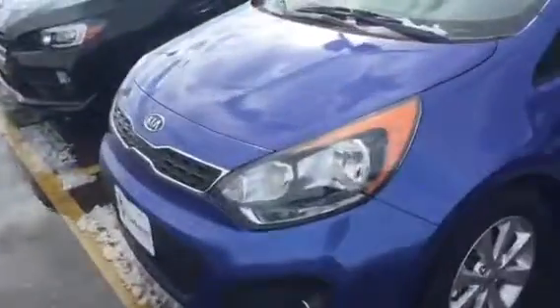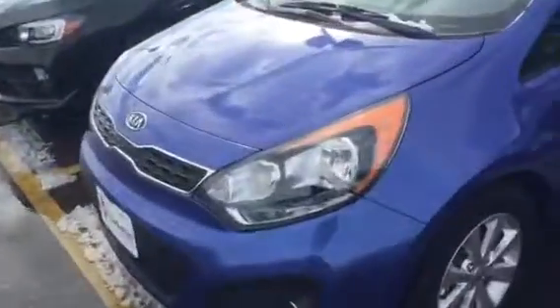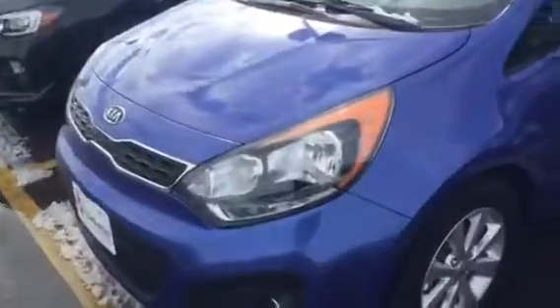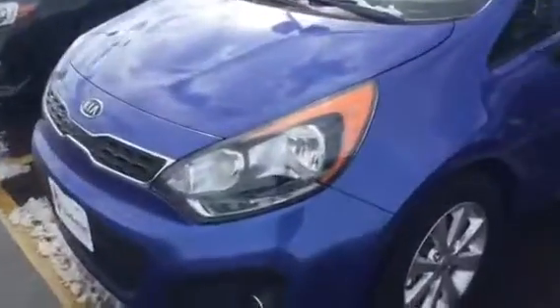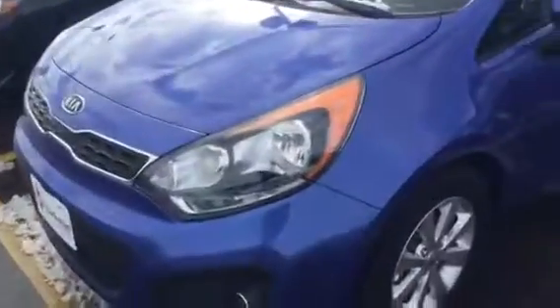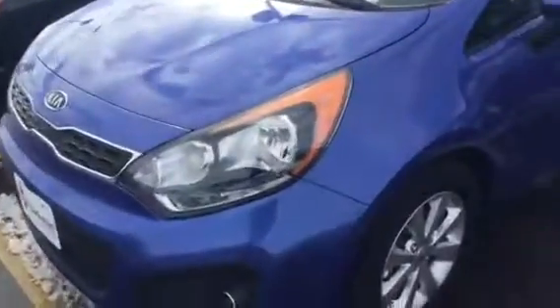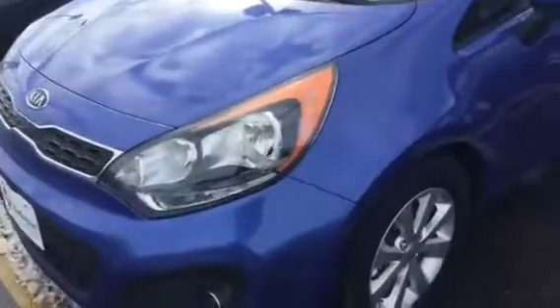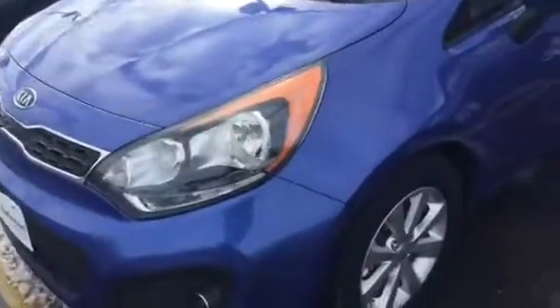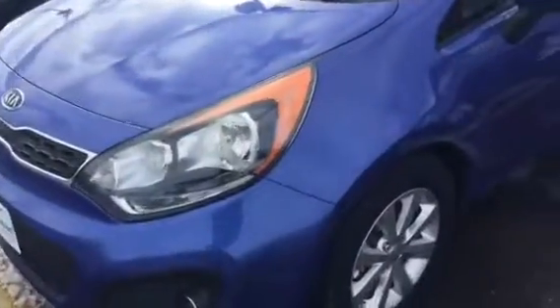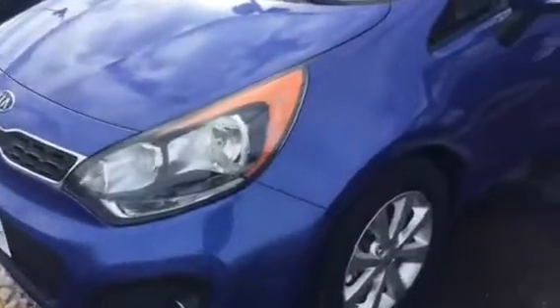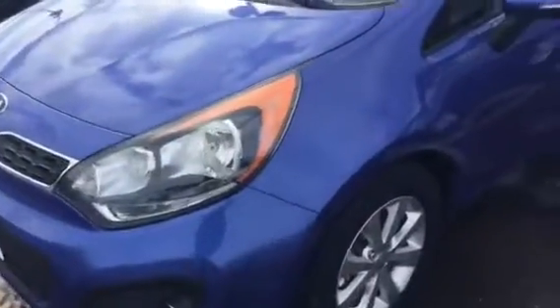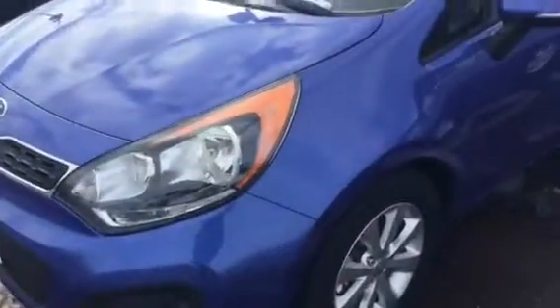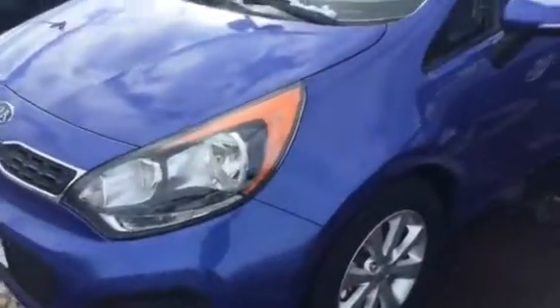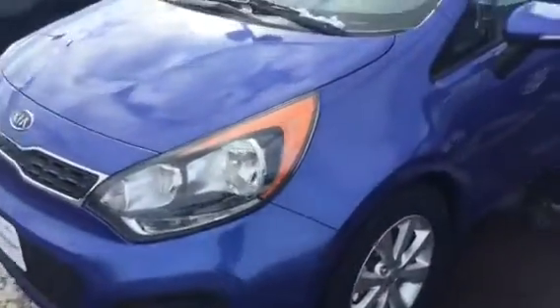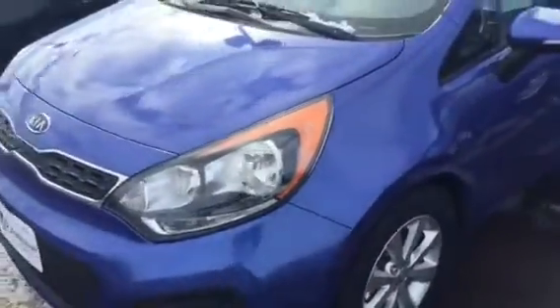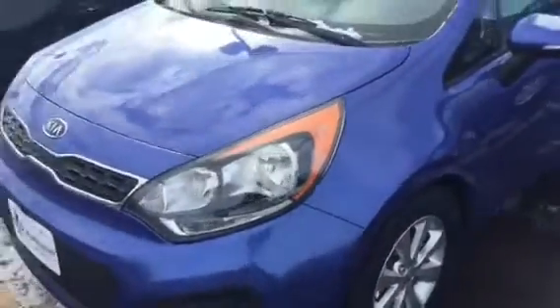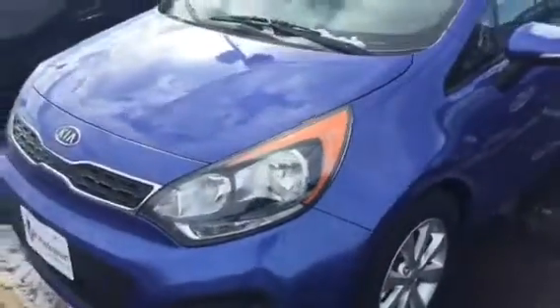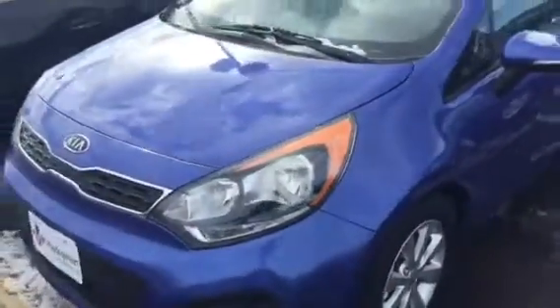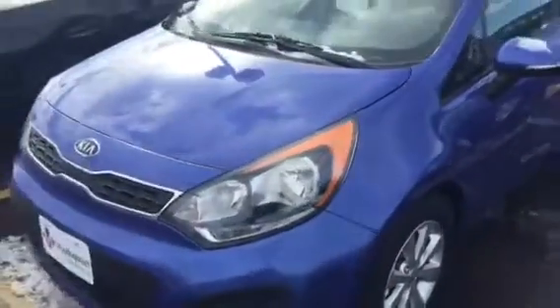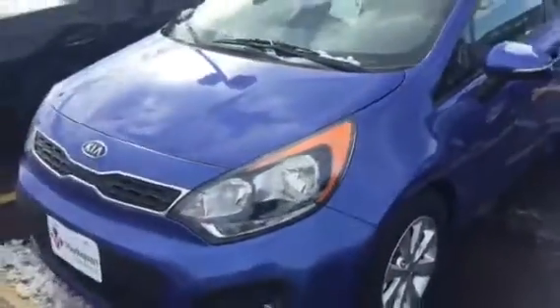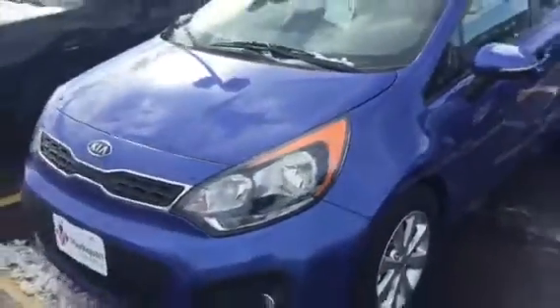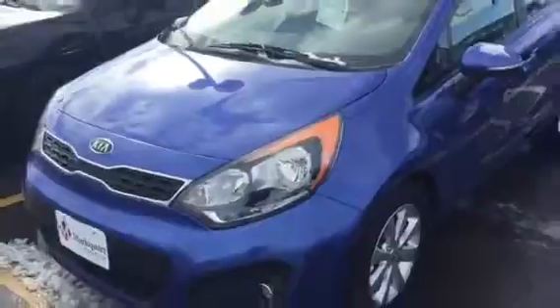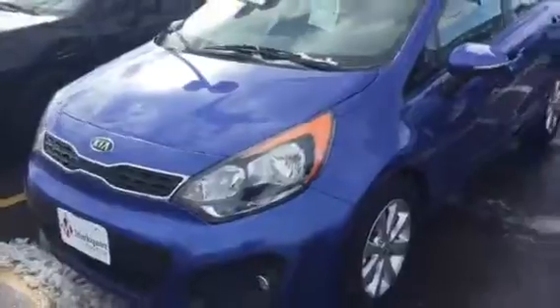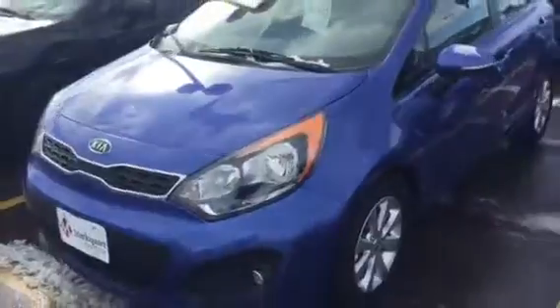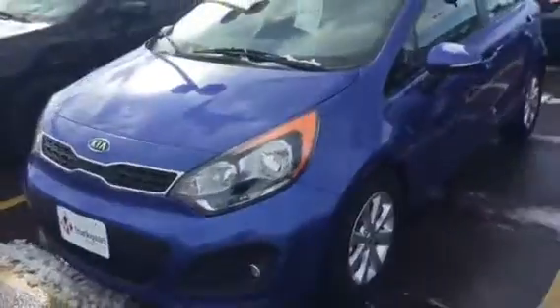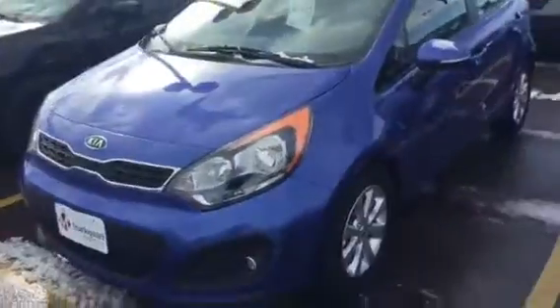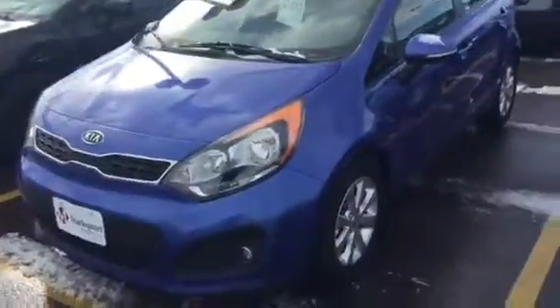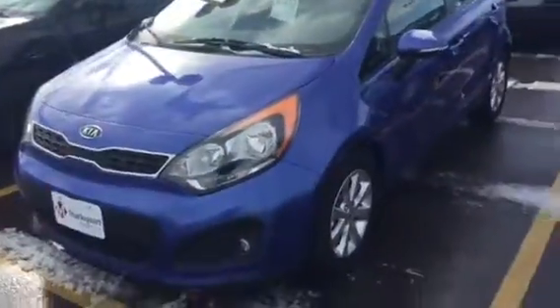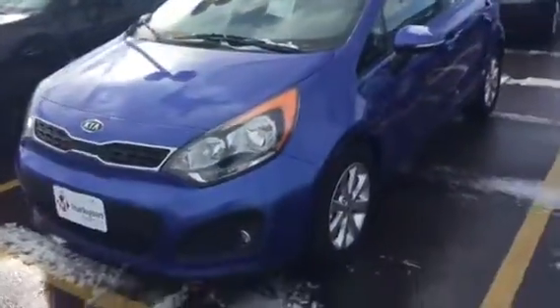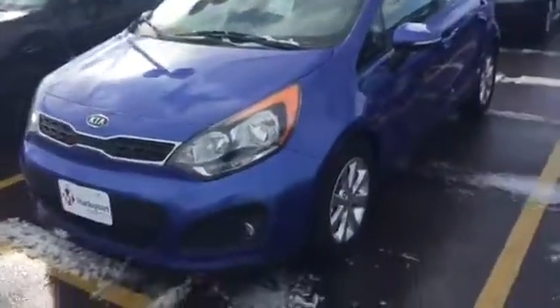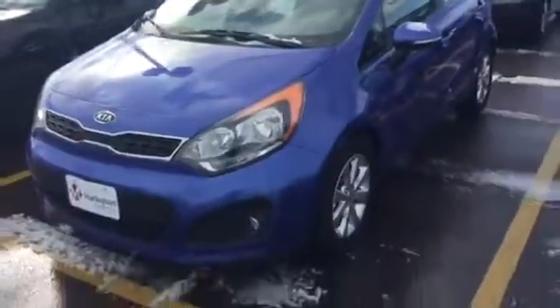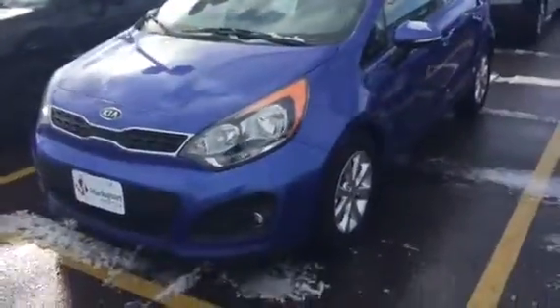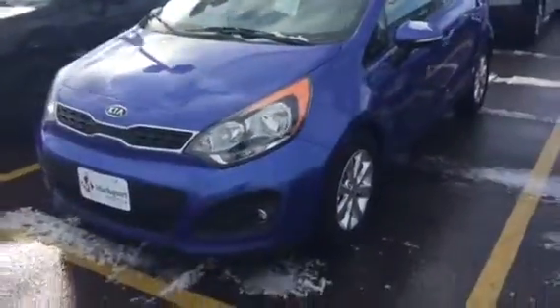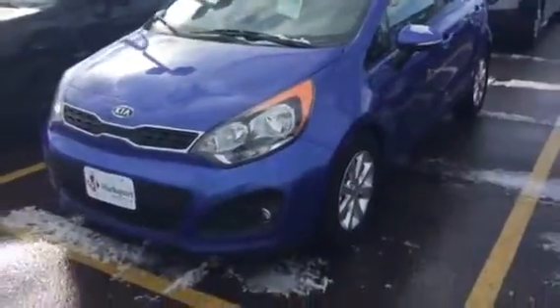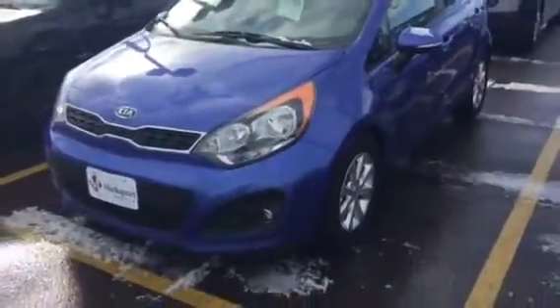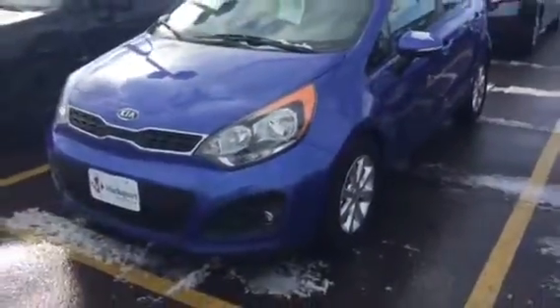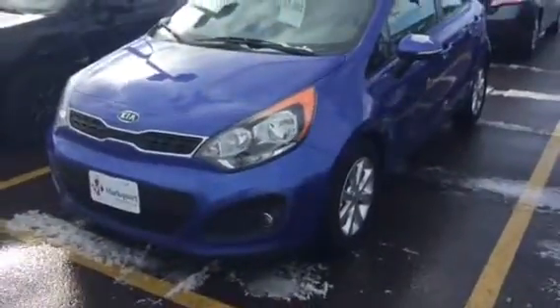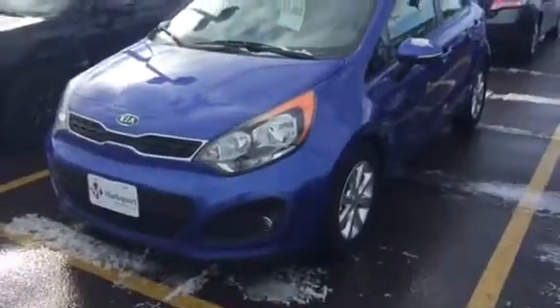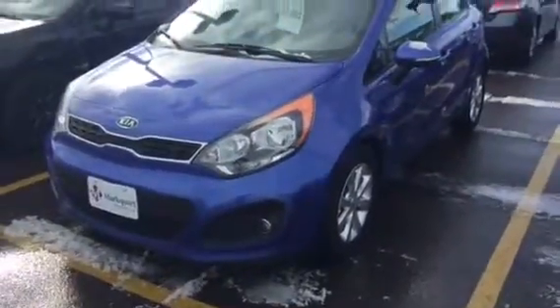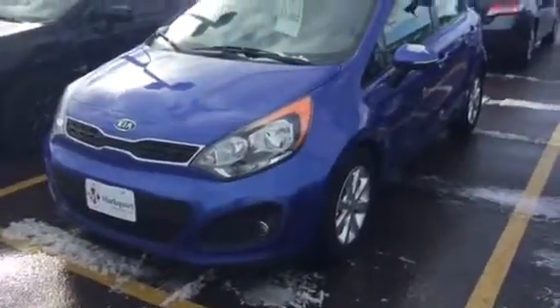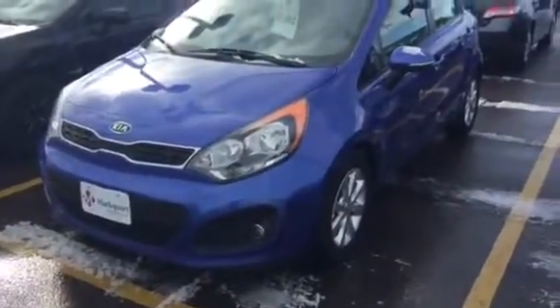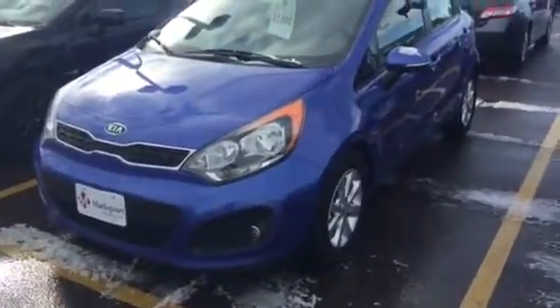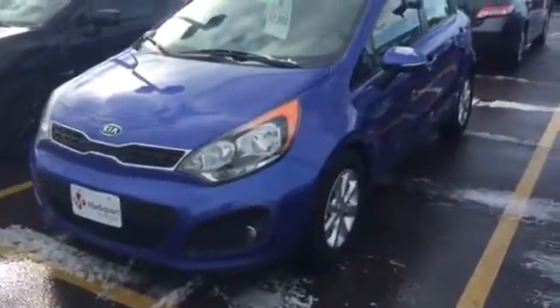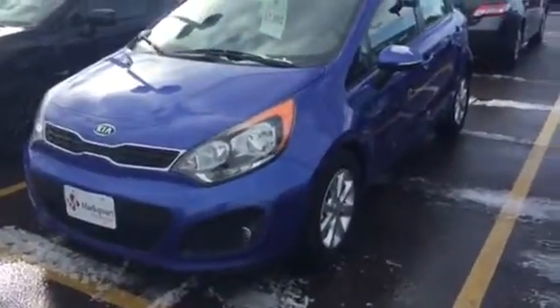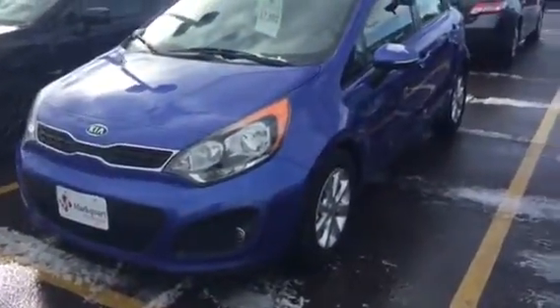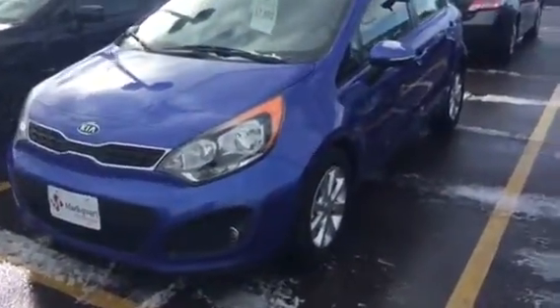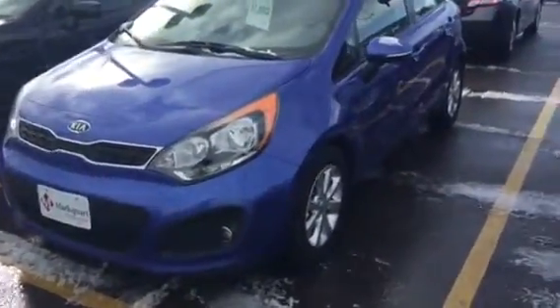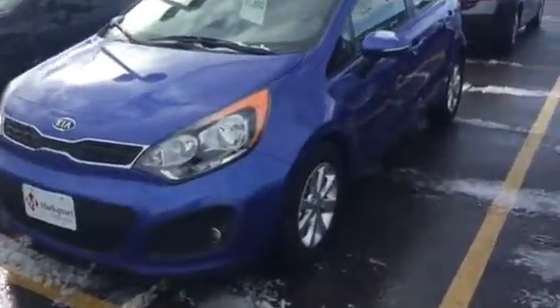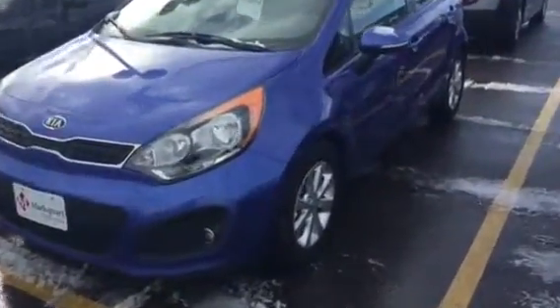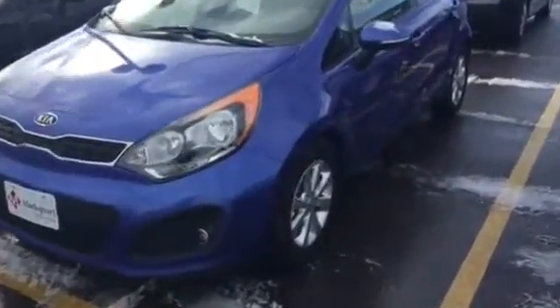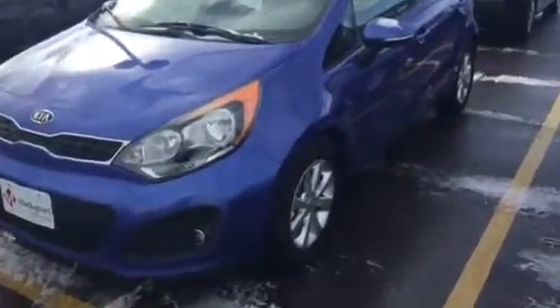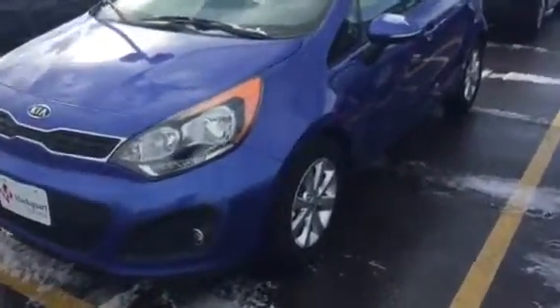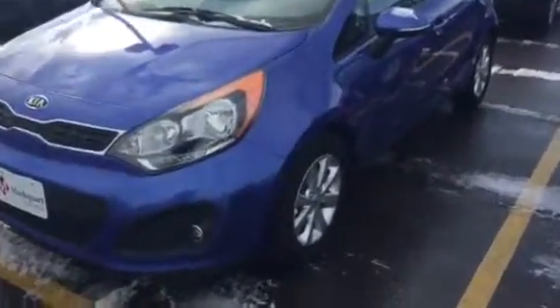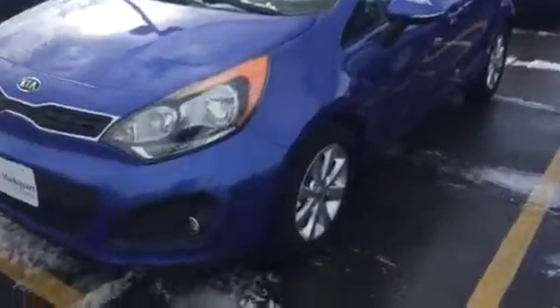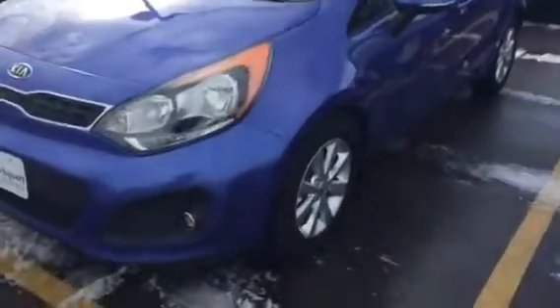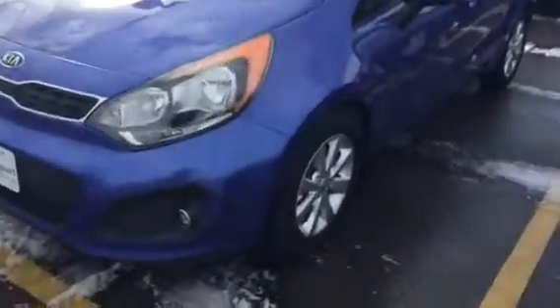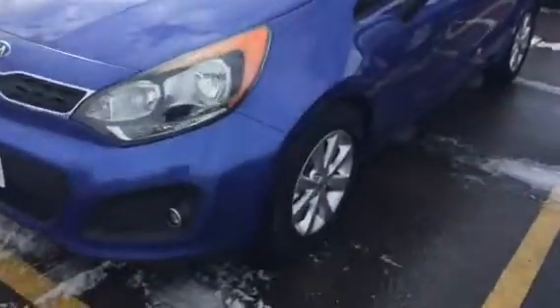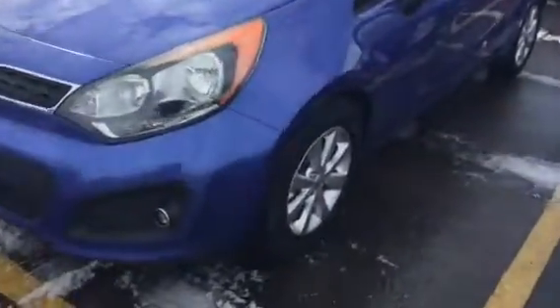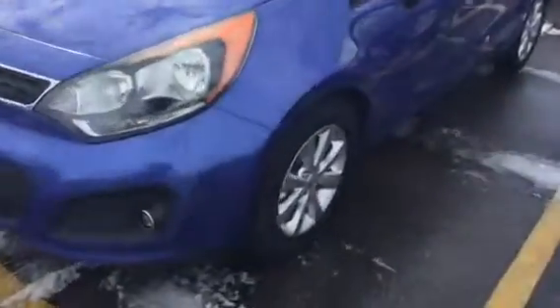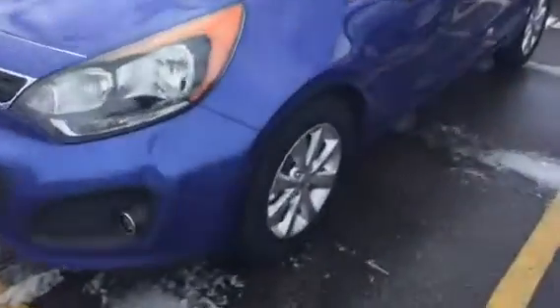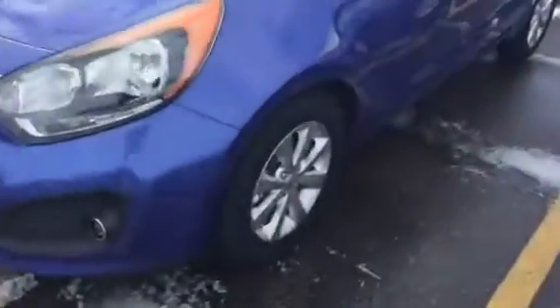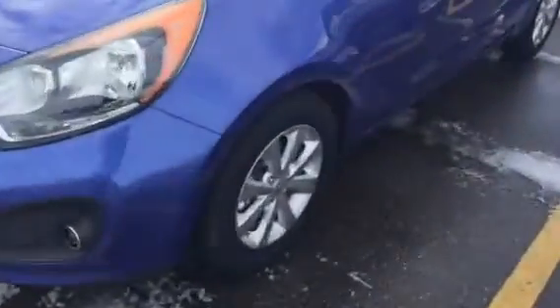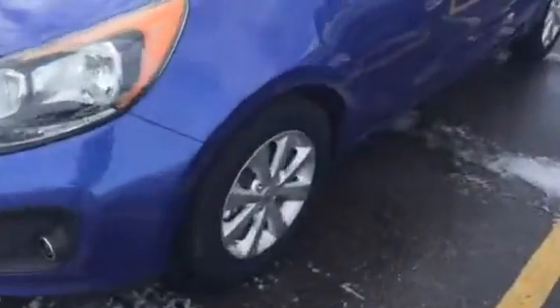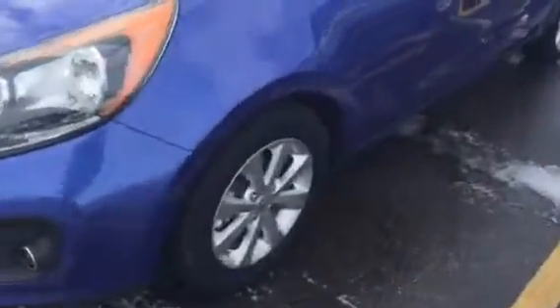Thought I'd send you a video on this little Kia Rio. This is an awesome little car, in real good shape. I'll give you a quick walk around.